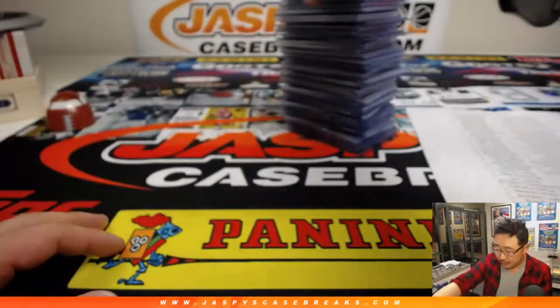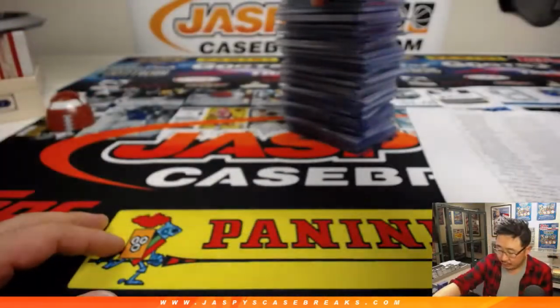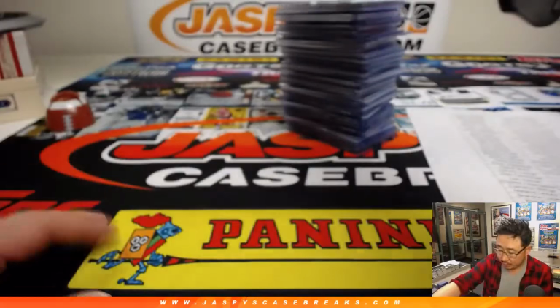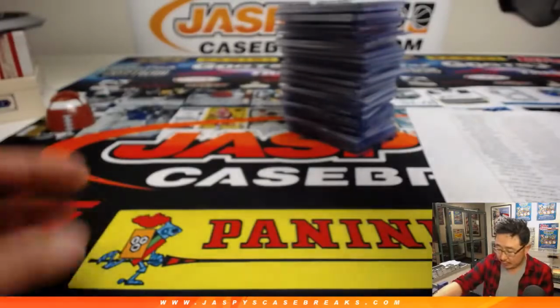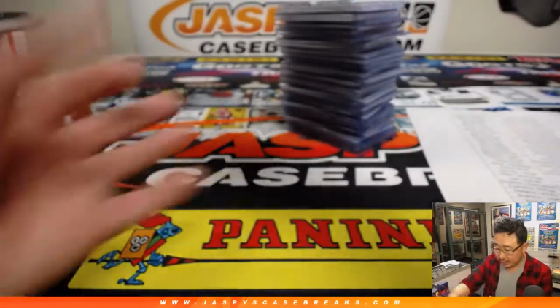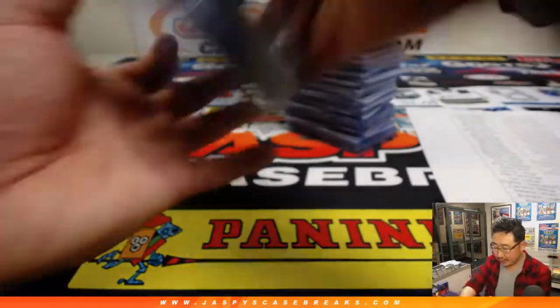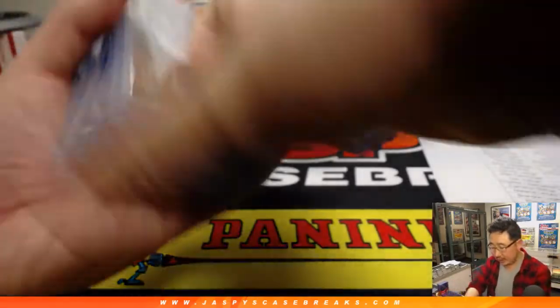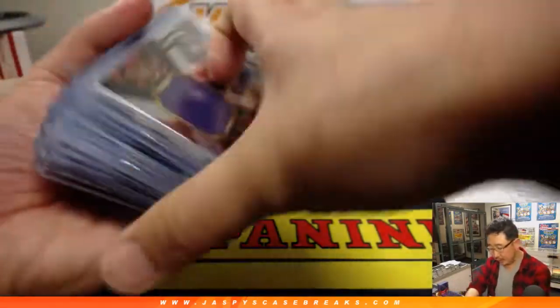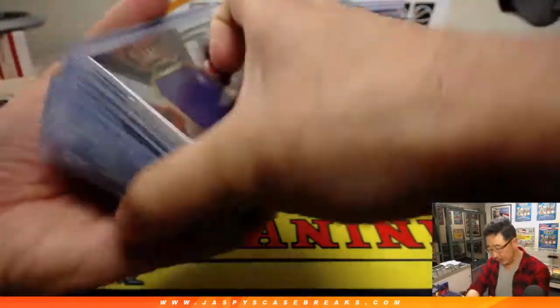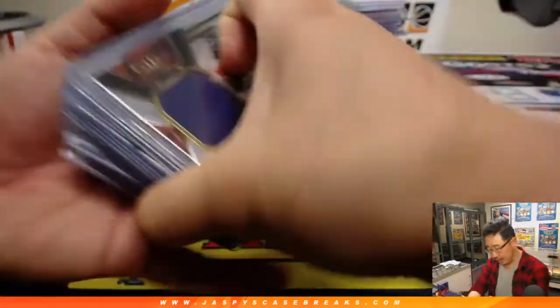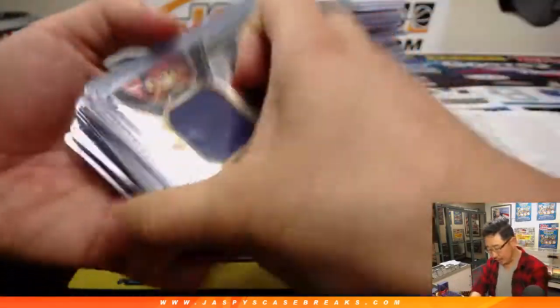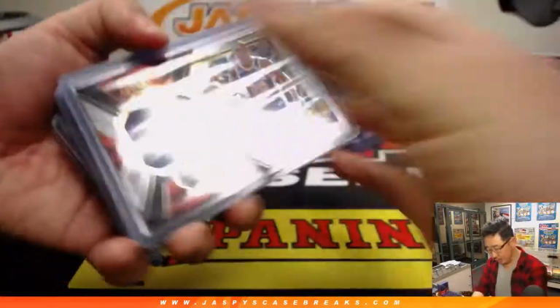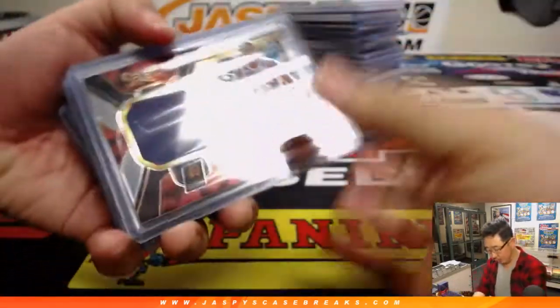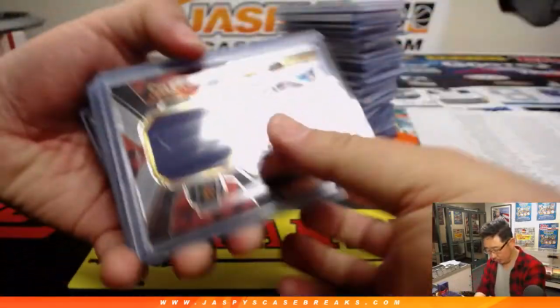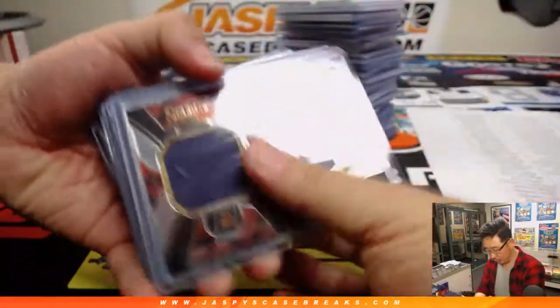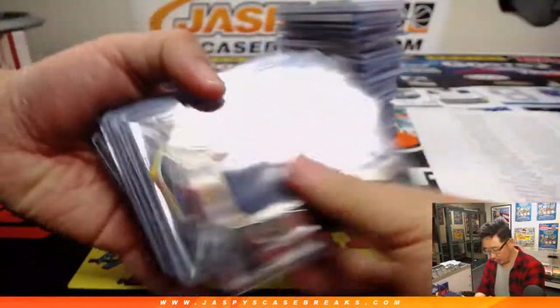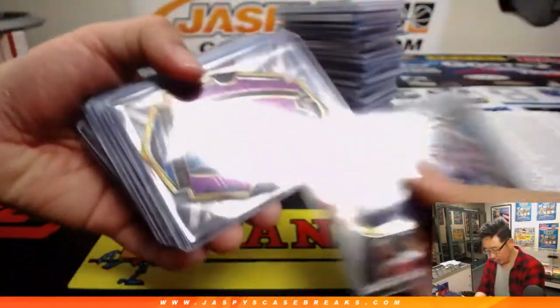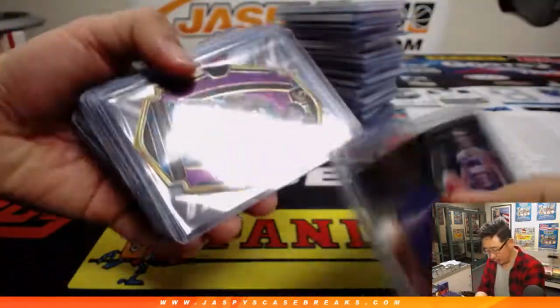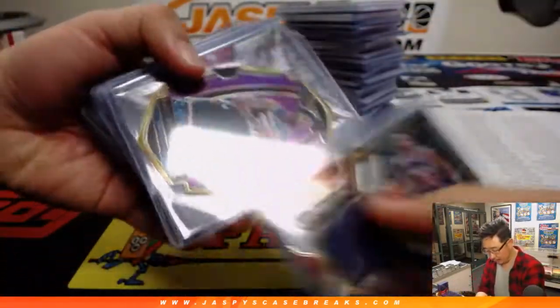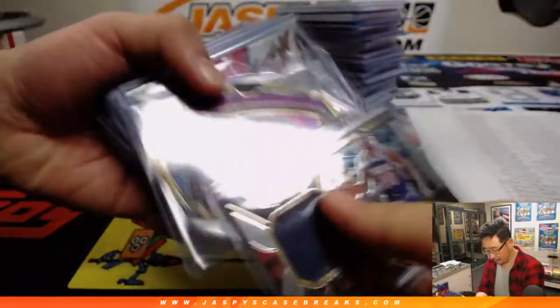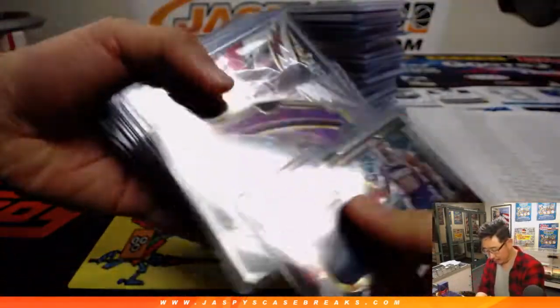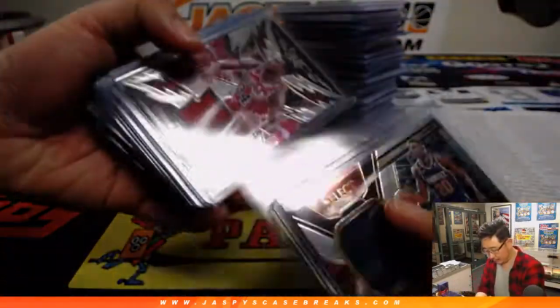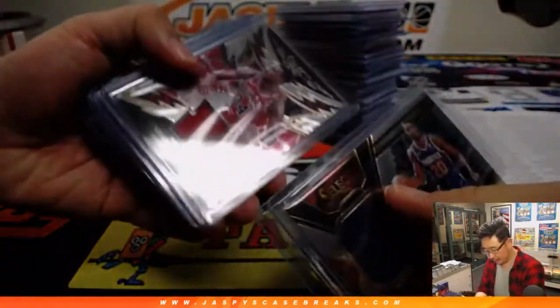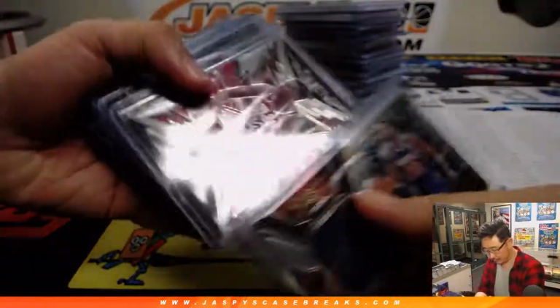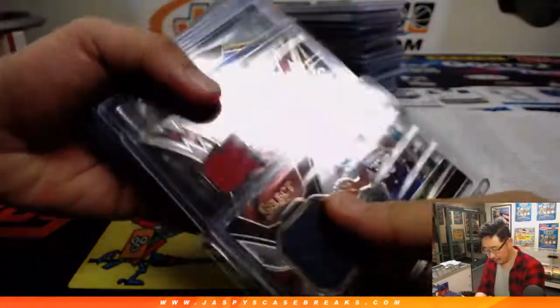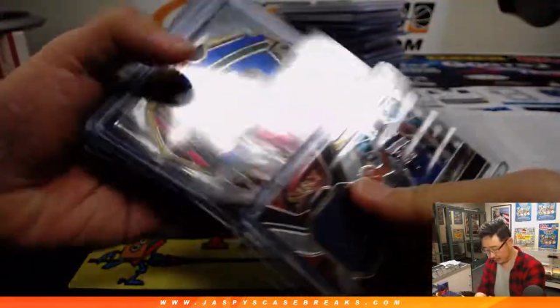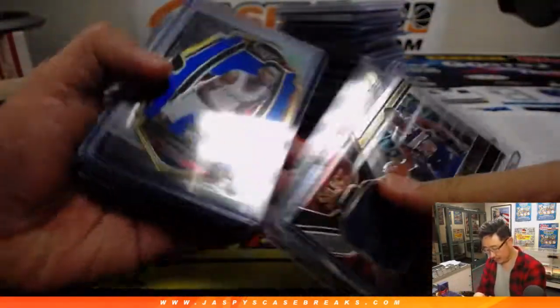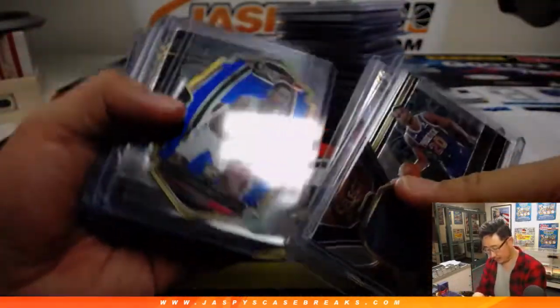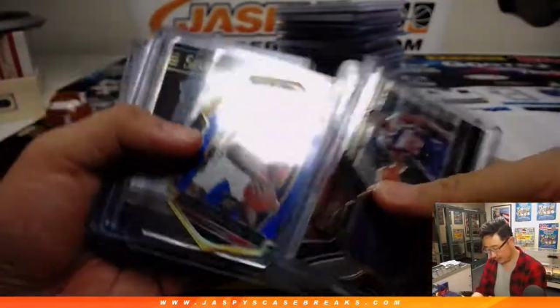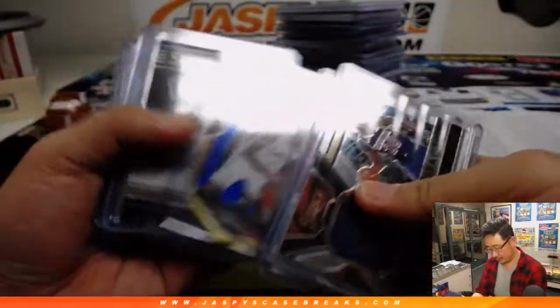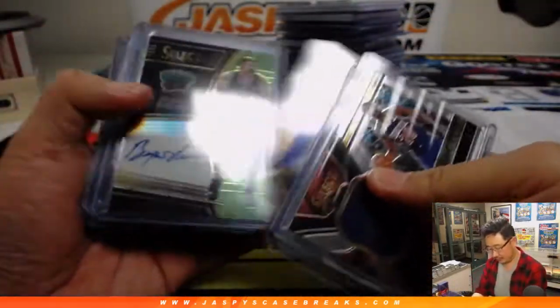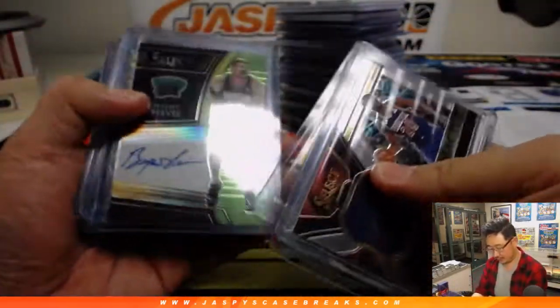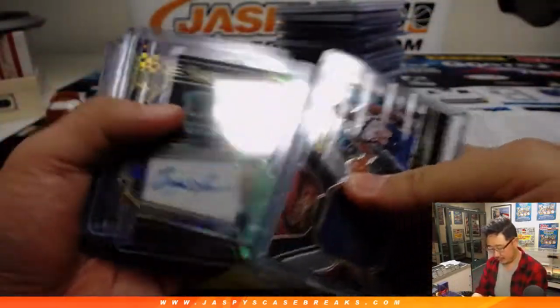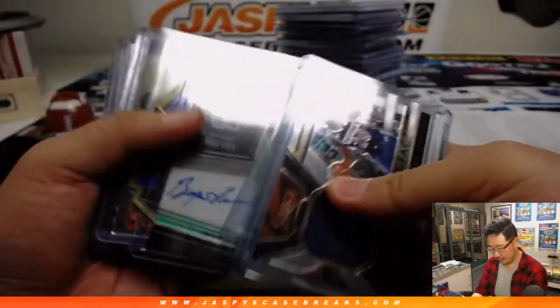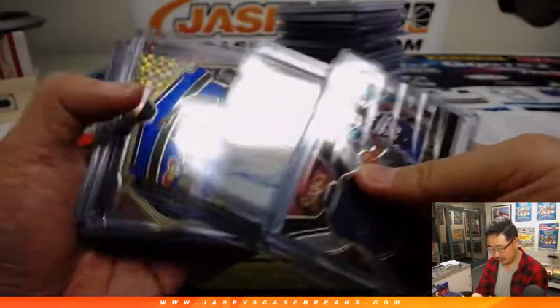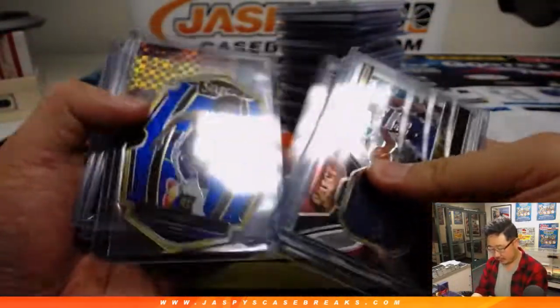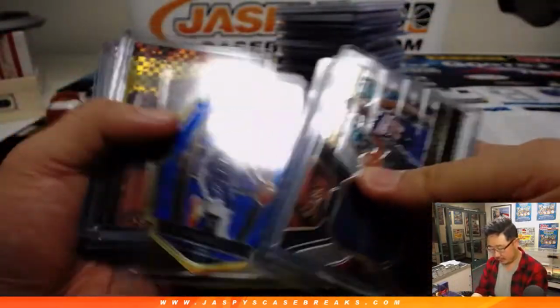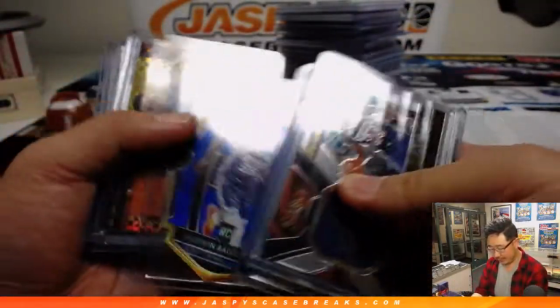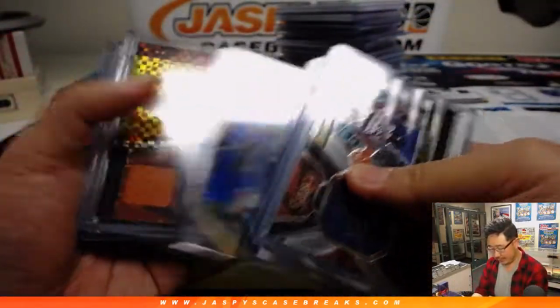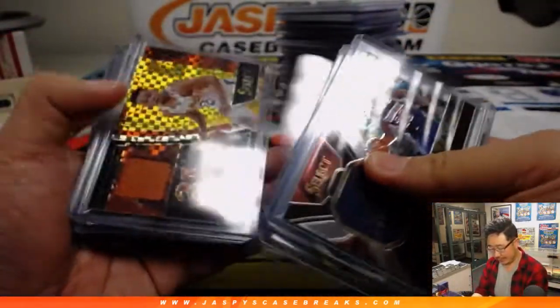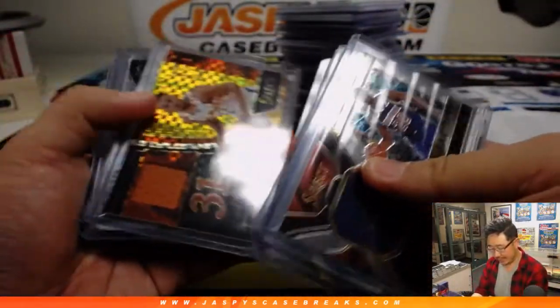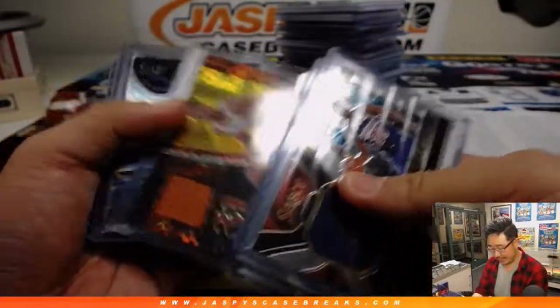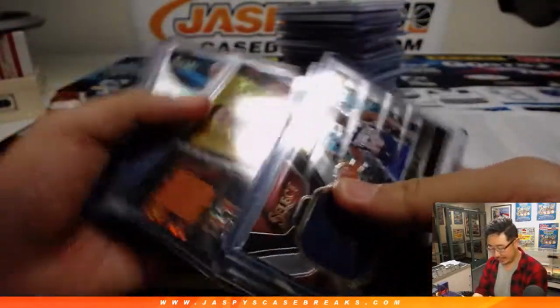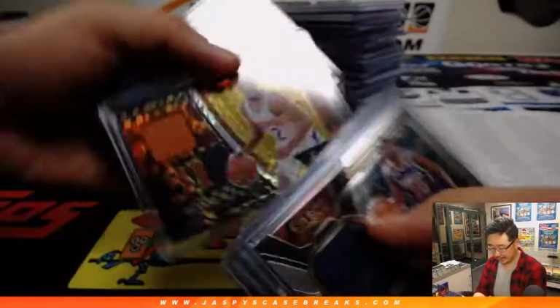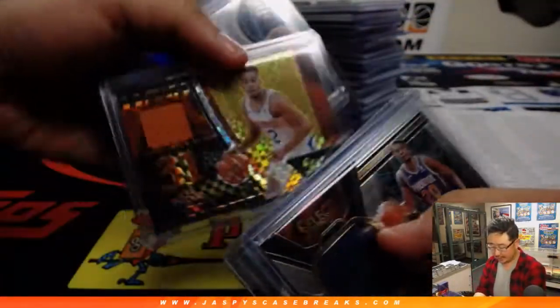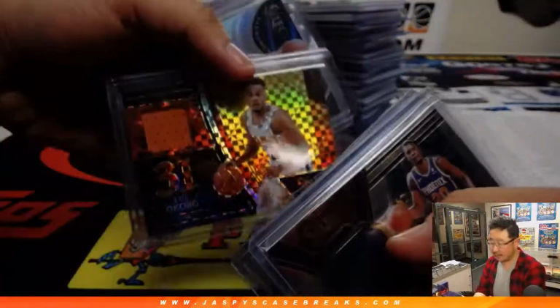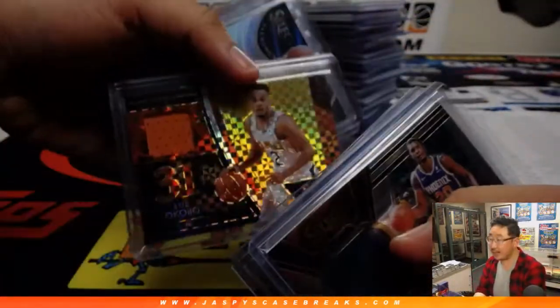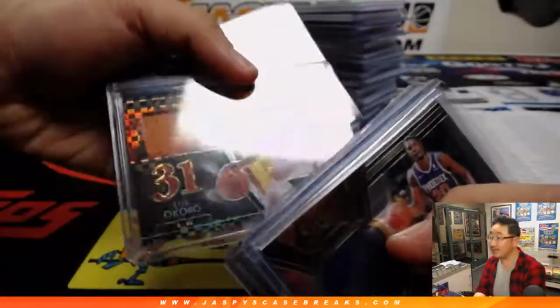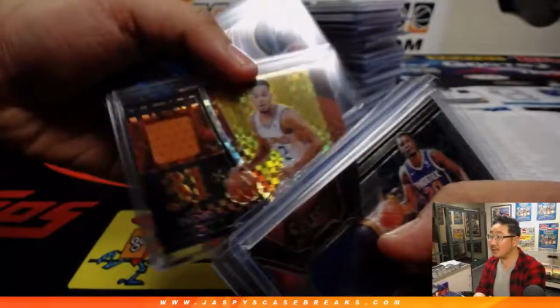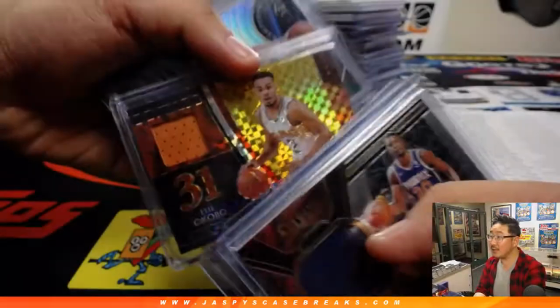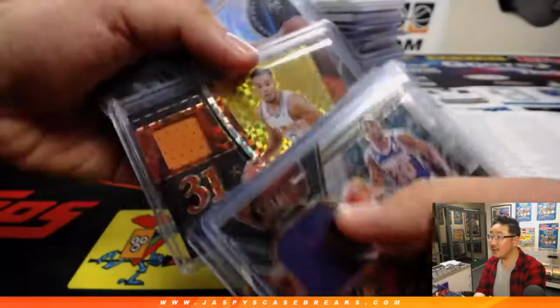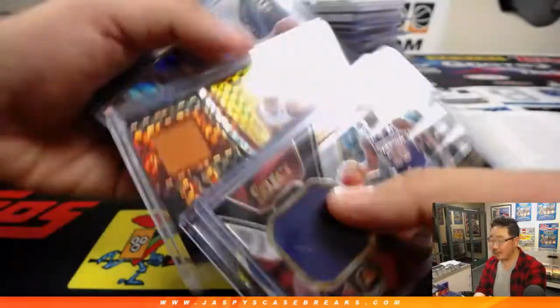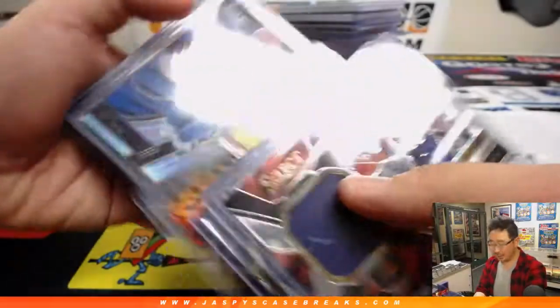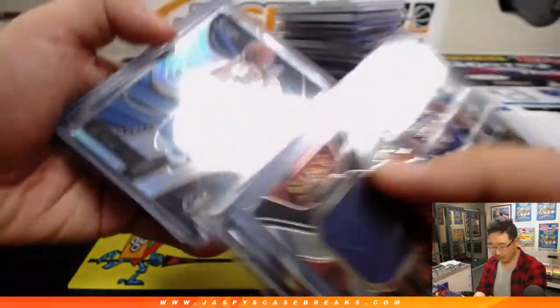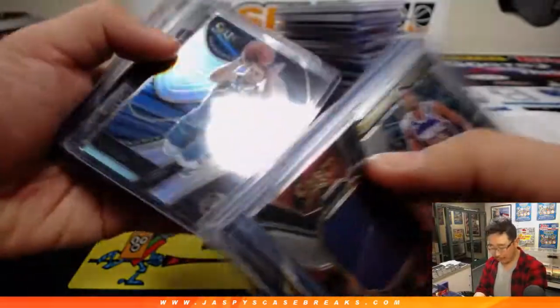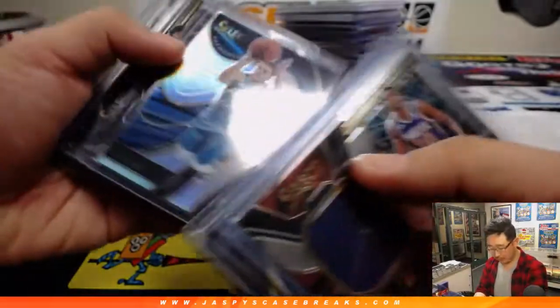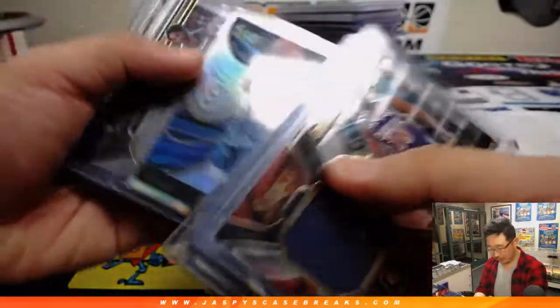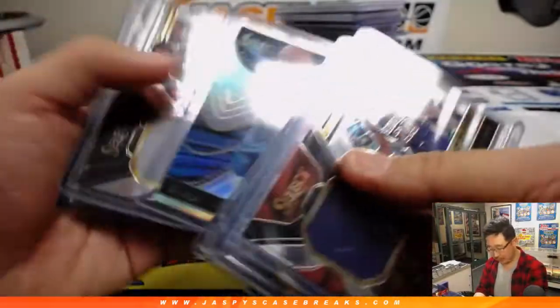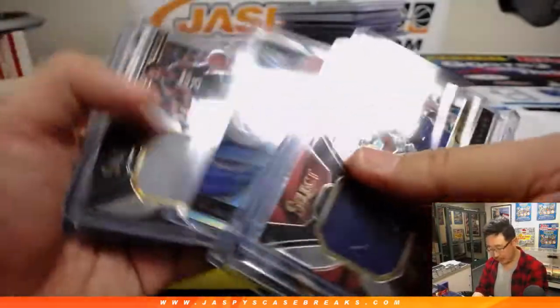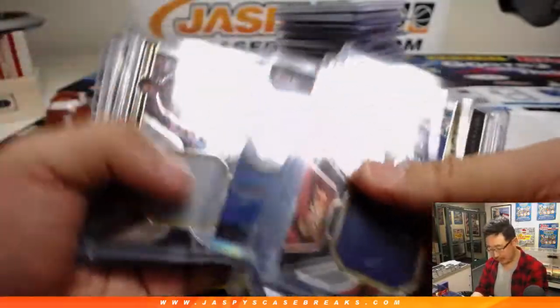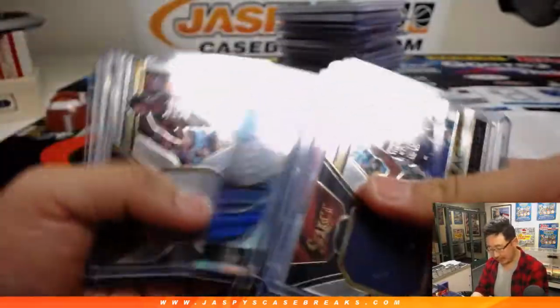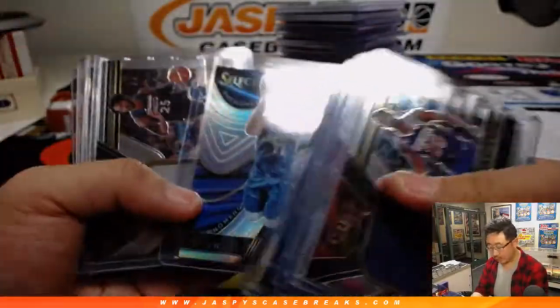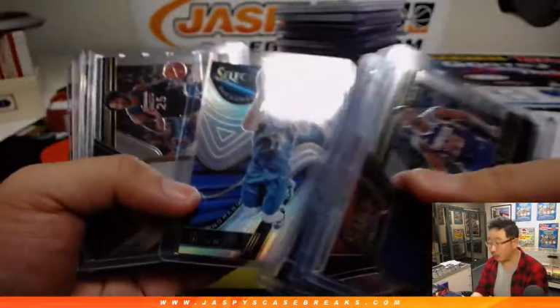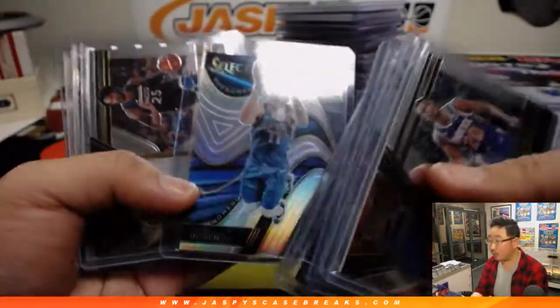Pretty solid break overall. Some nice die cuts, some nice parallels — I like that gold.